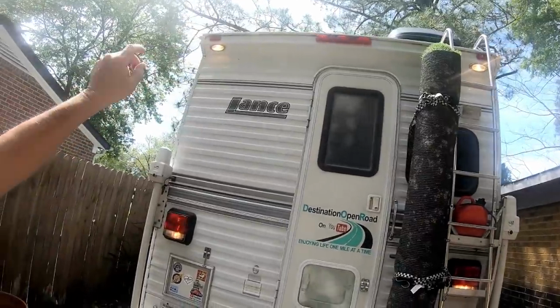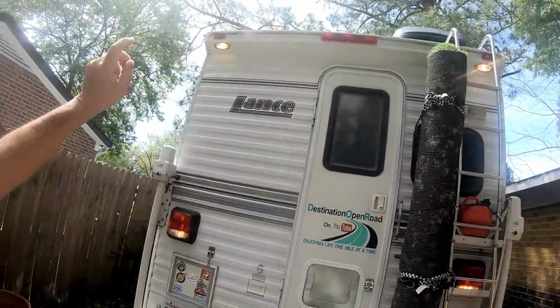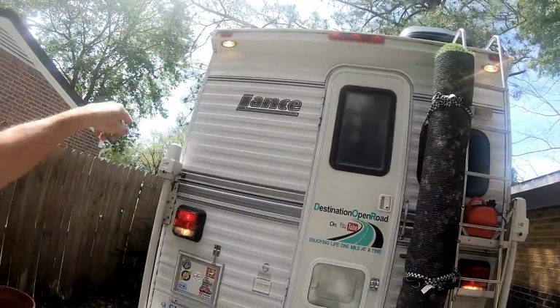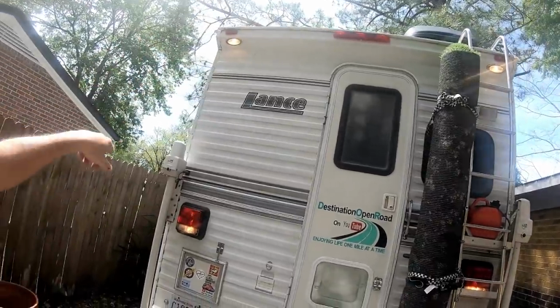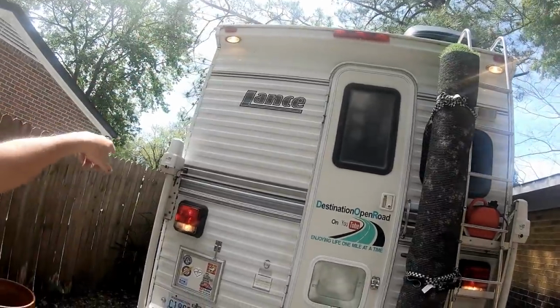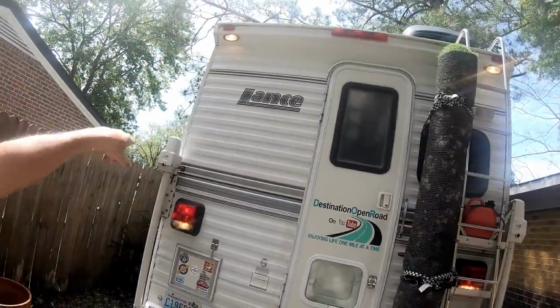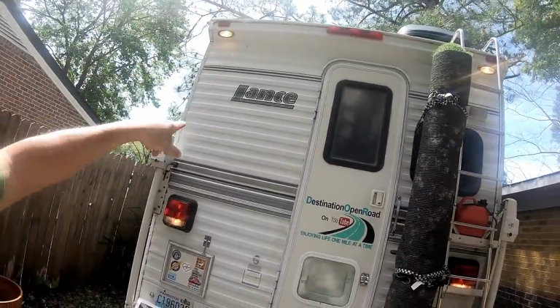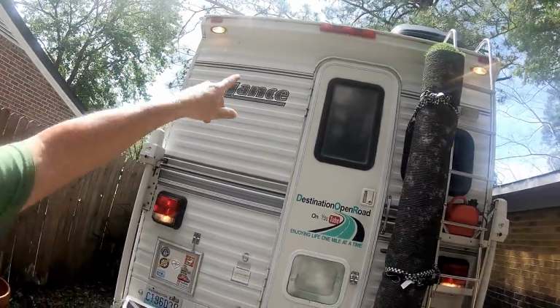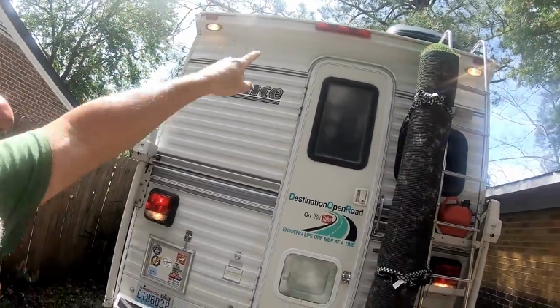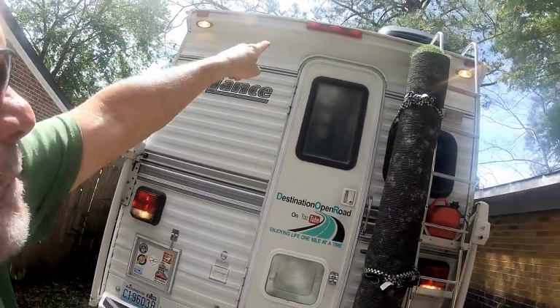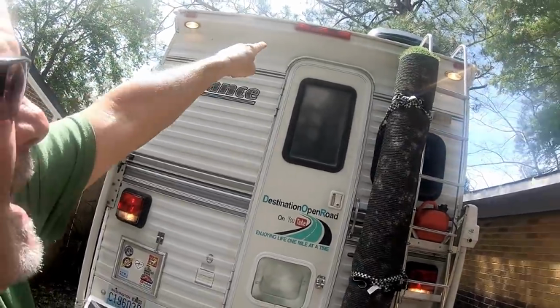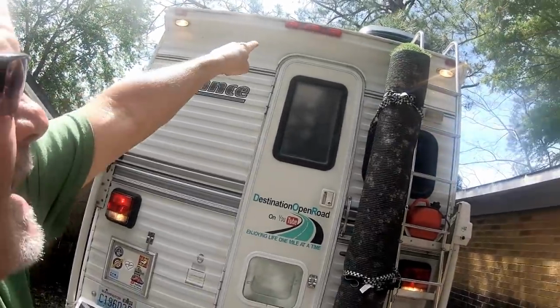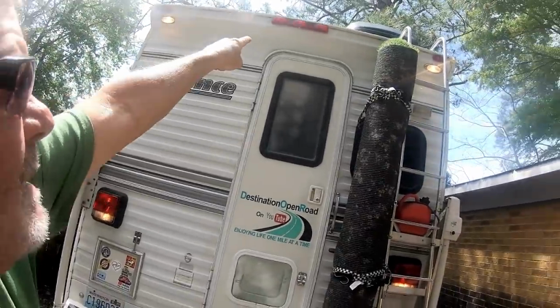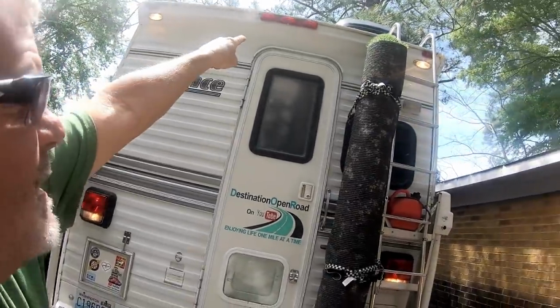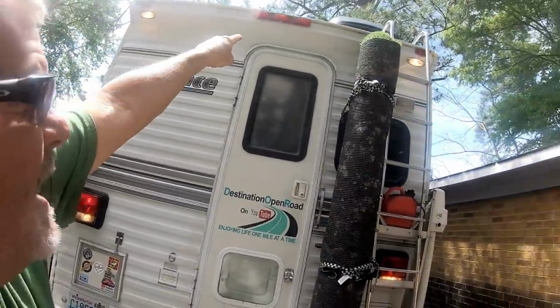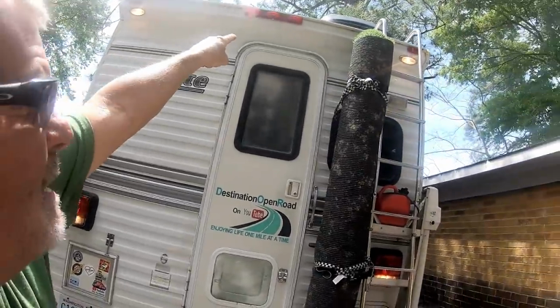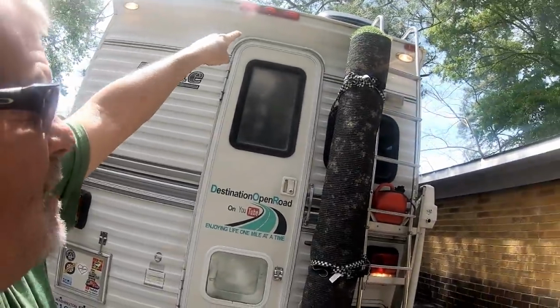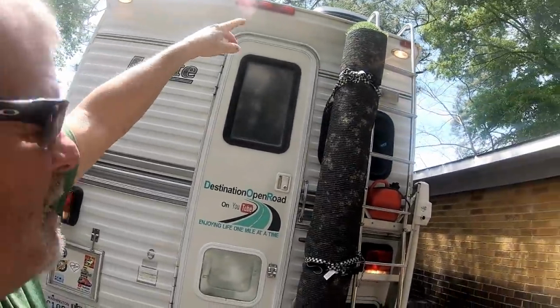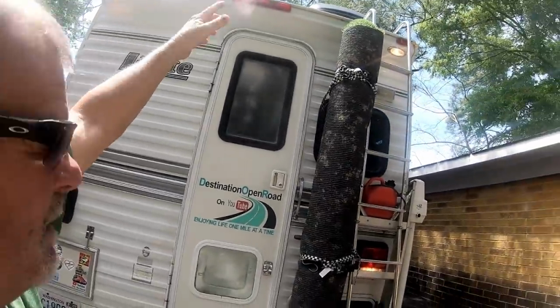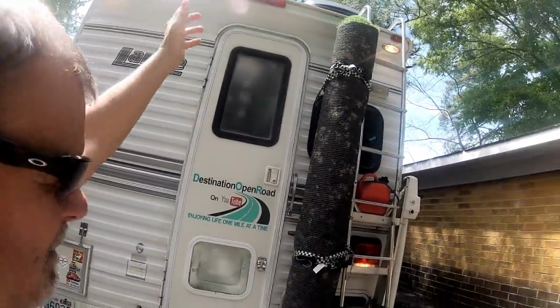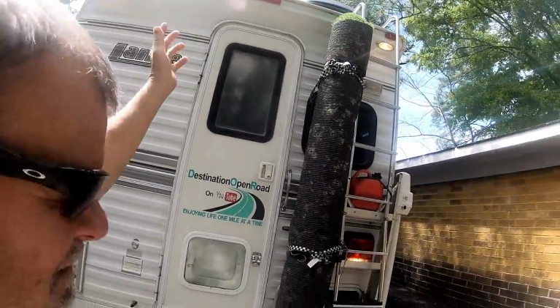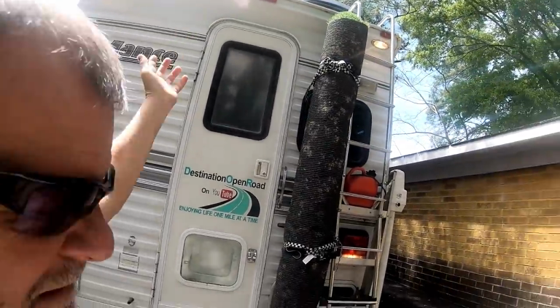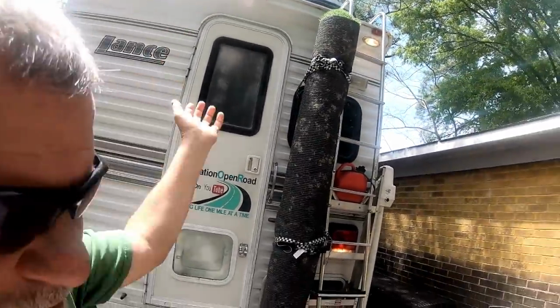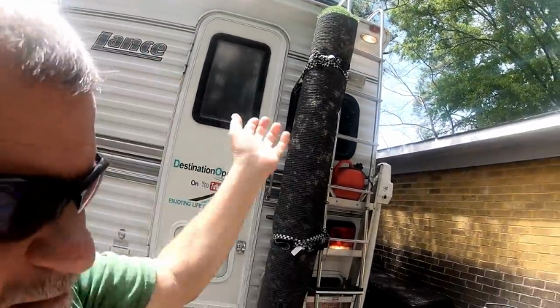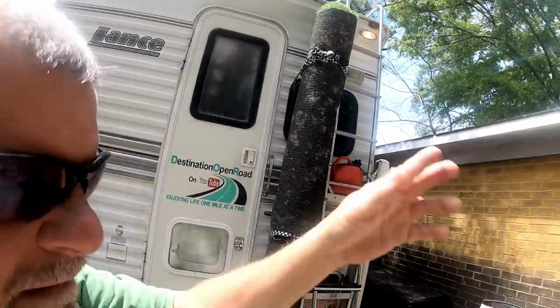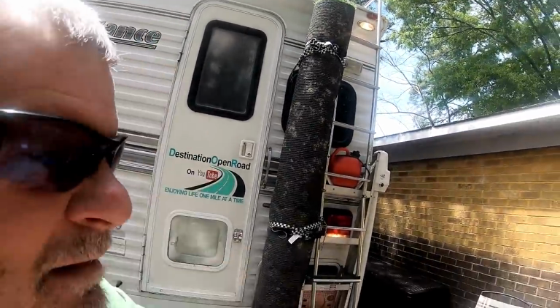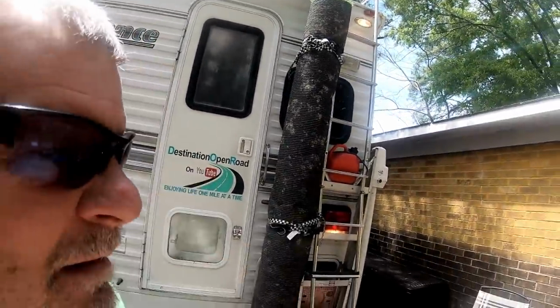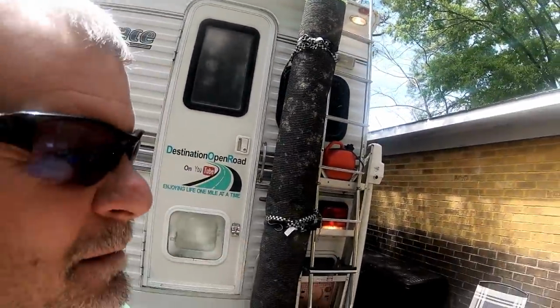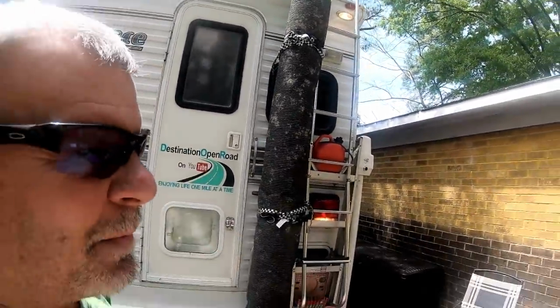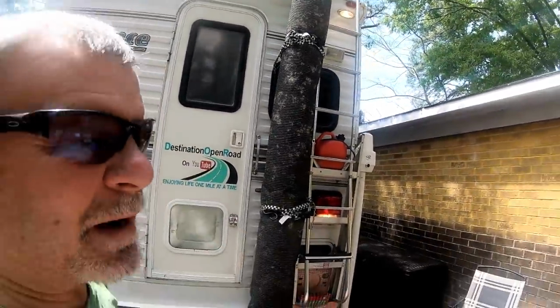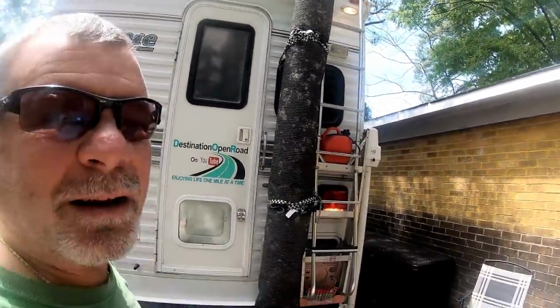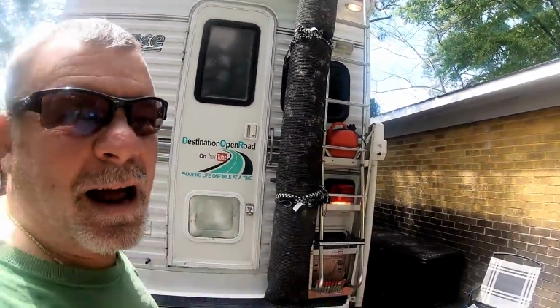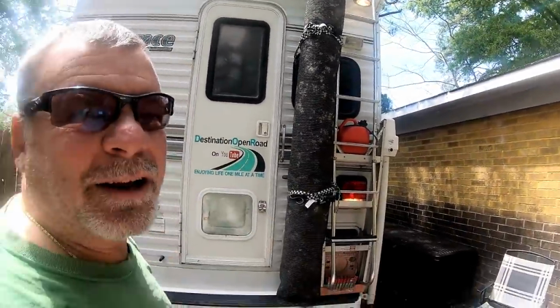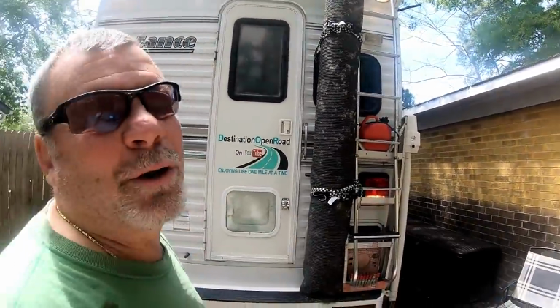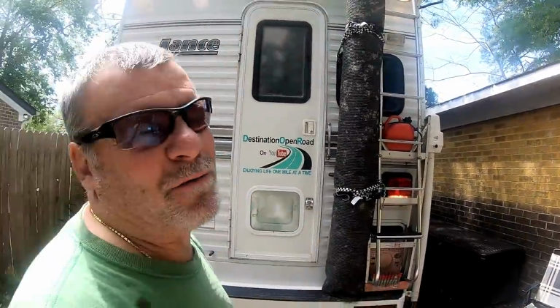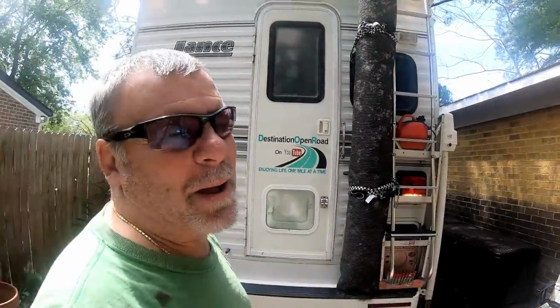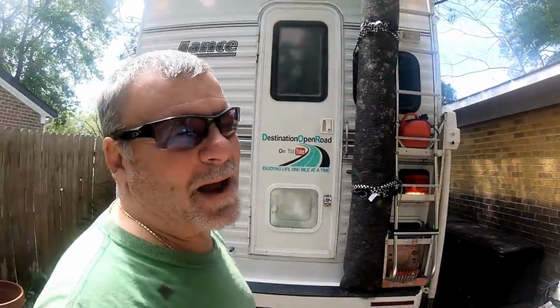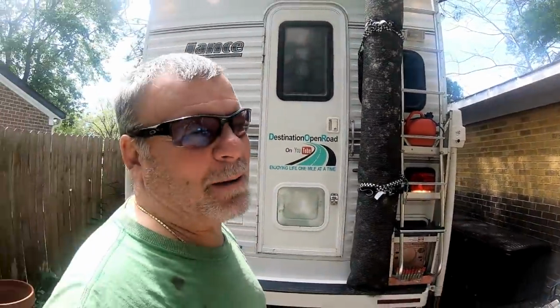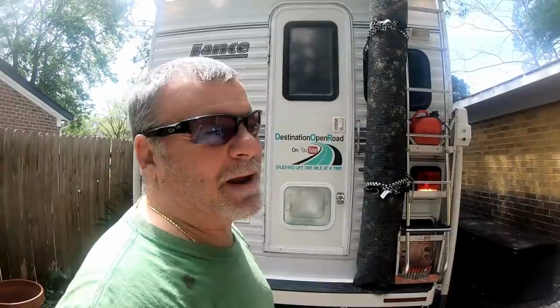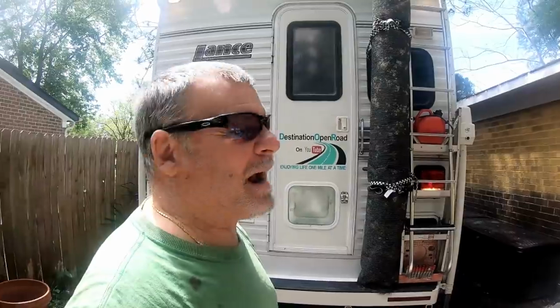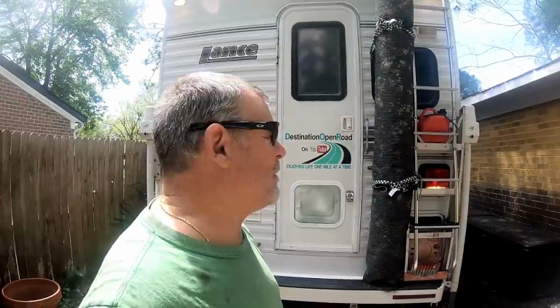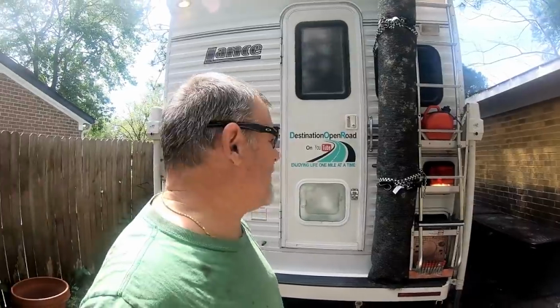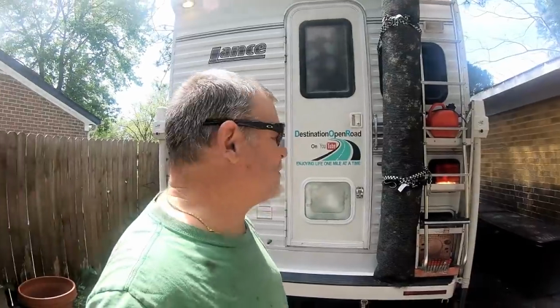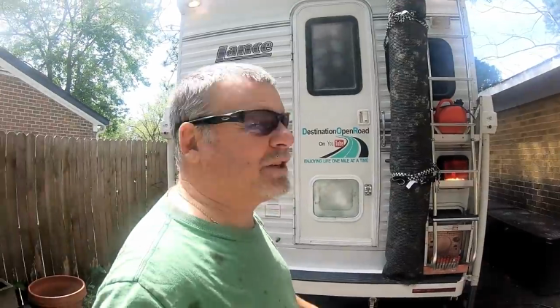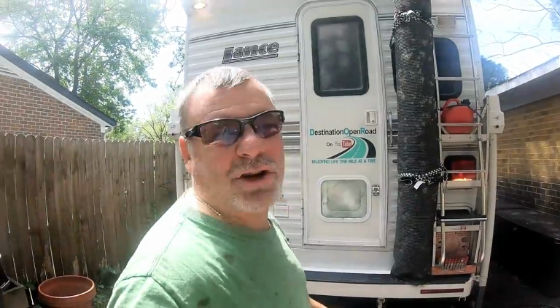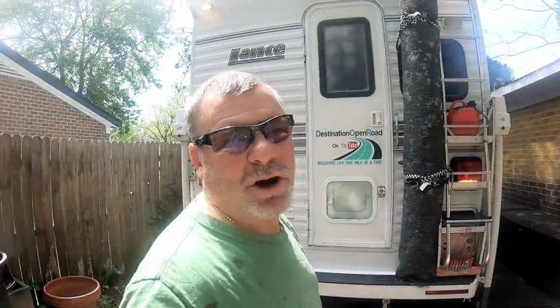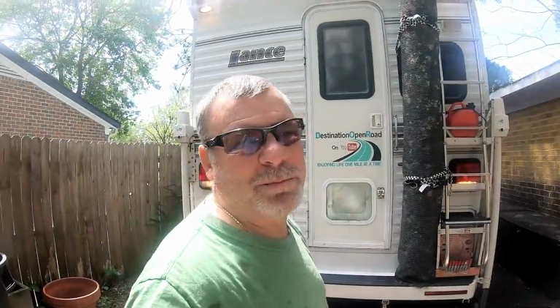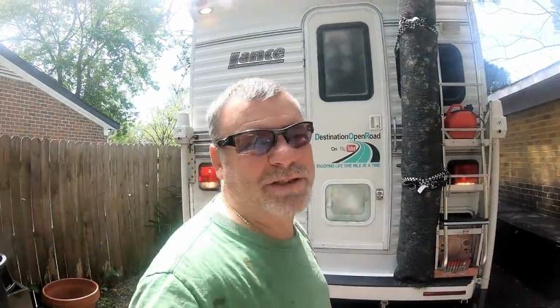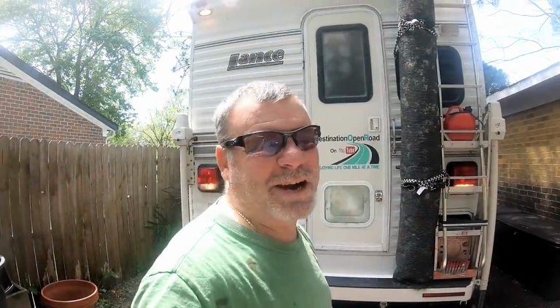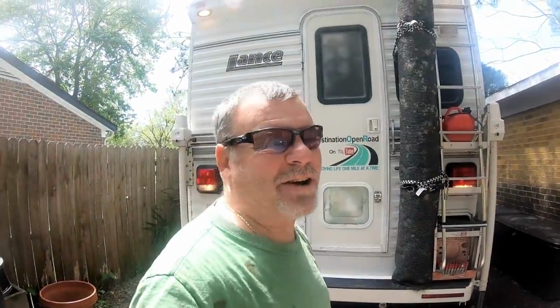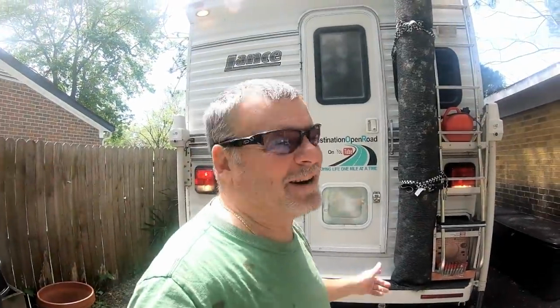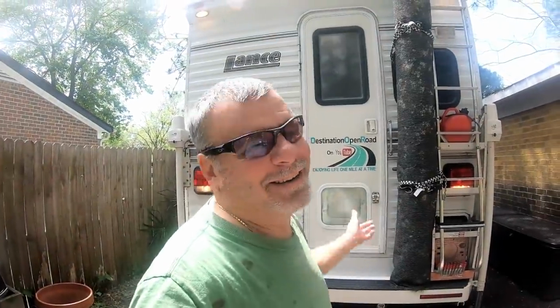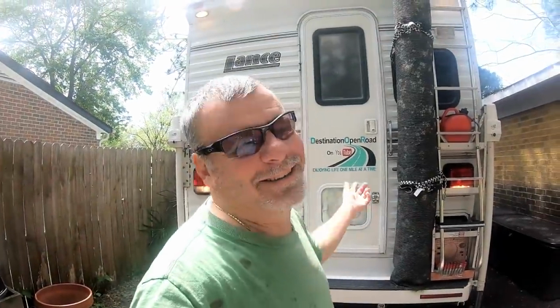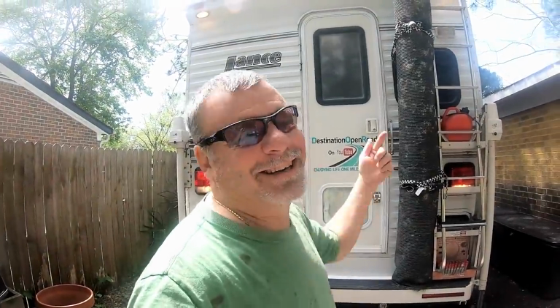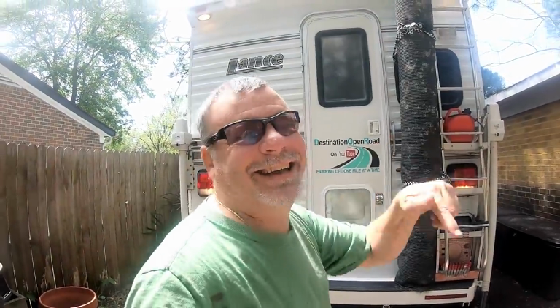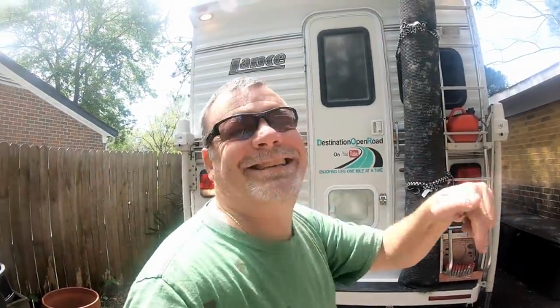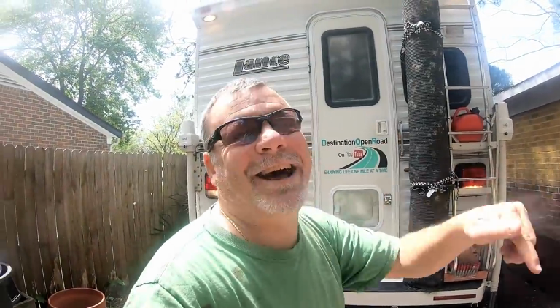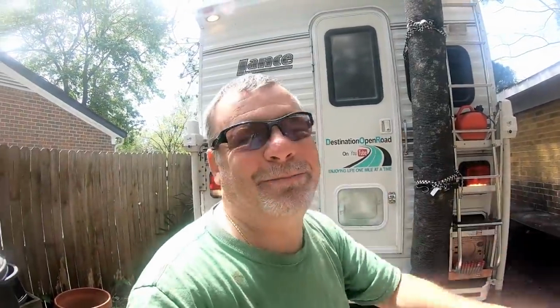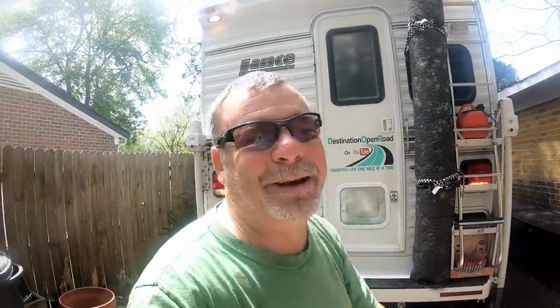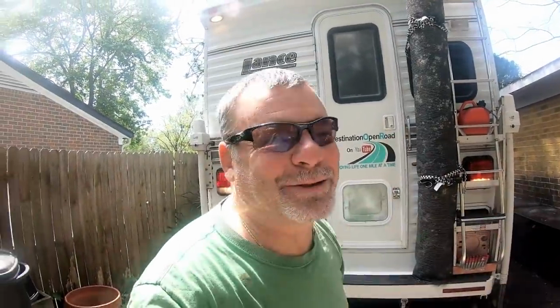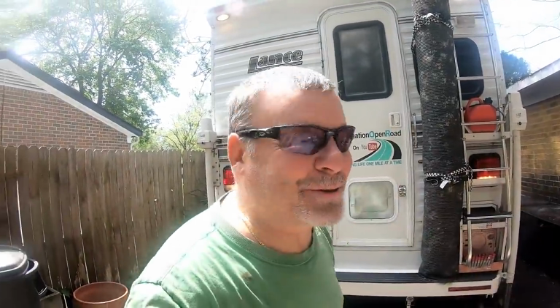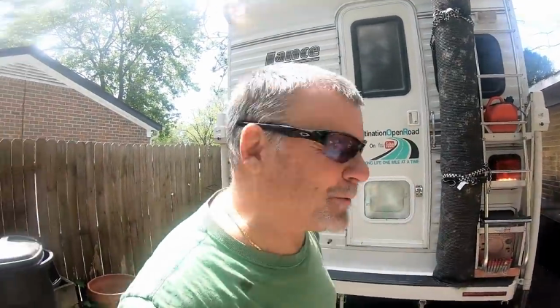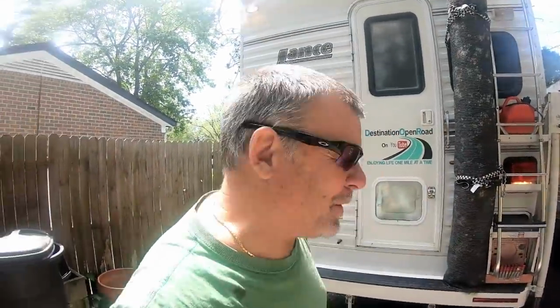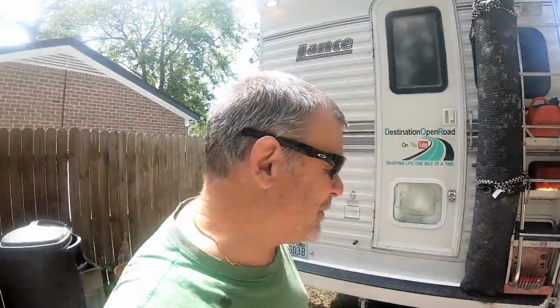As for a backup camera — I do have a backup camera, actually. It's called Miss Terry. She gets out and makes sure we're all good.